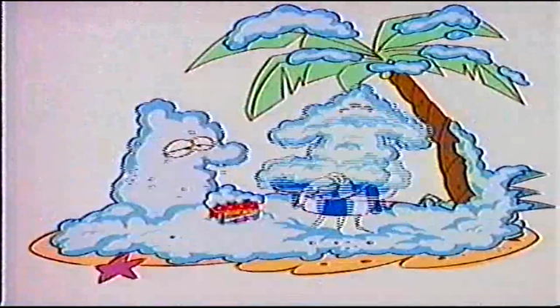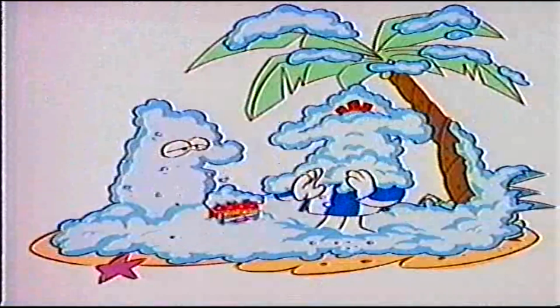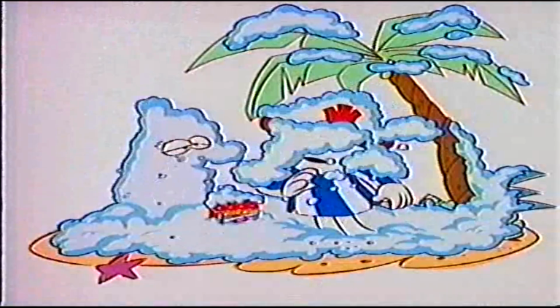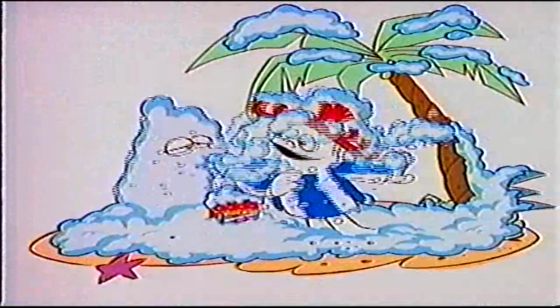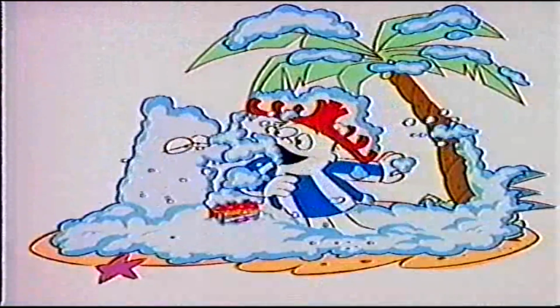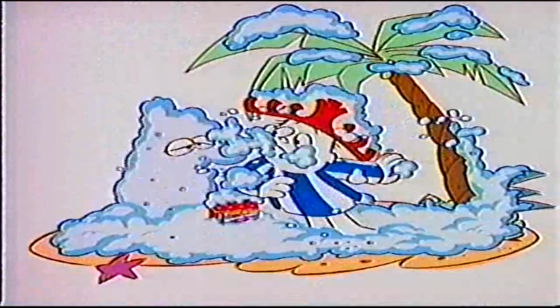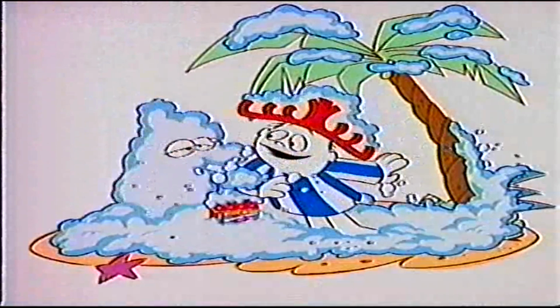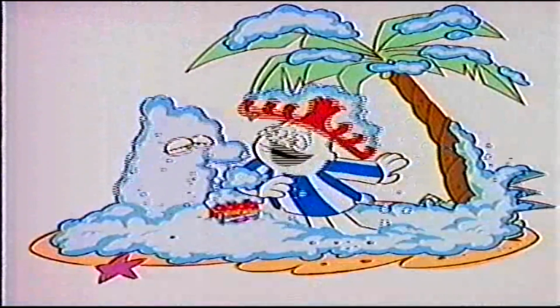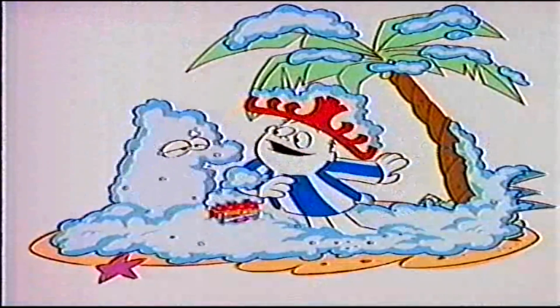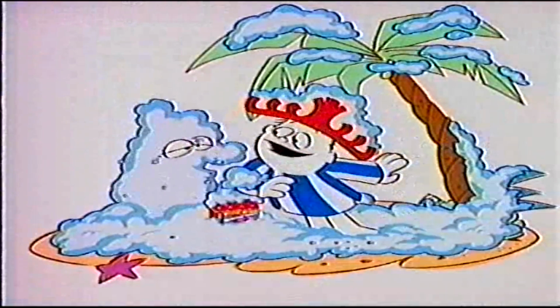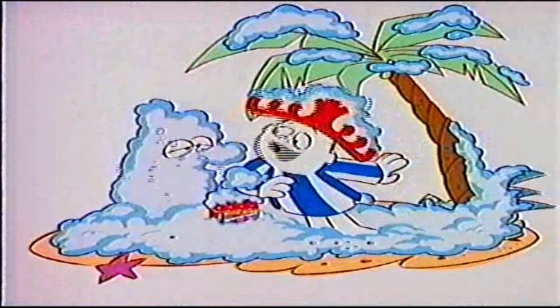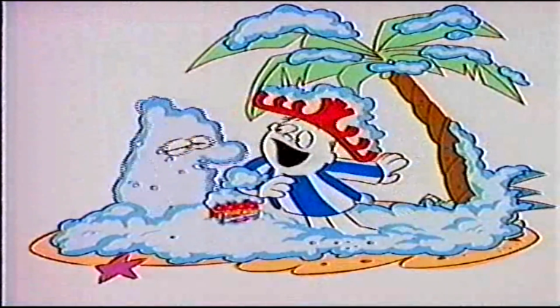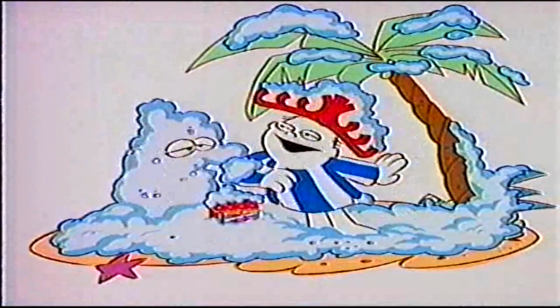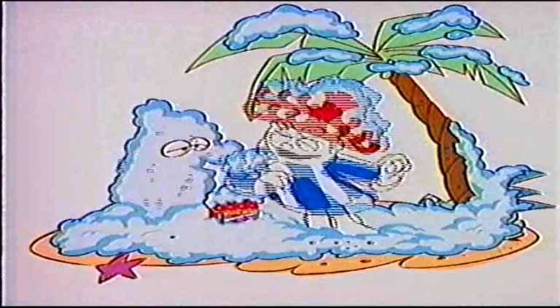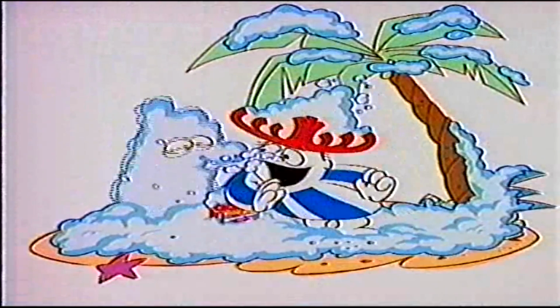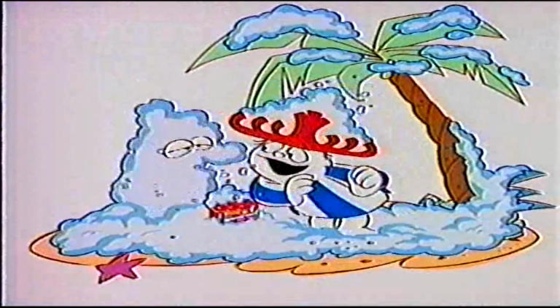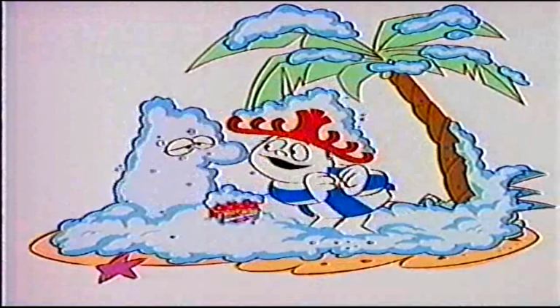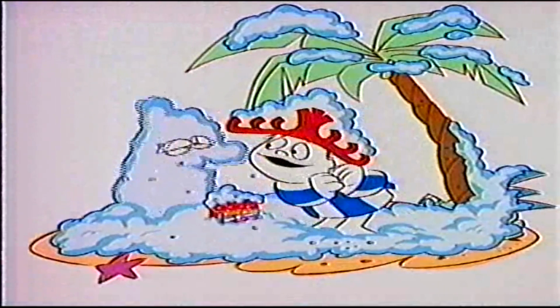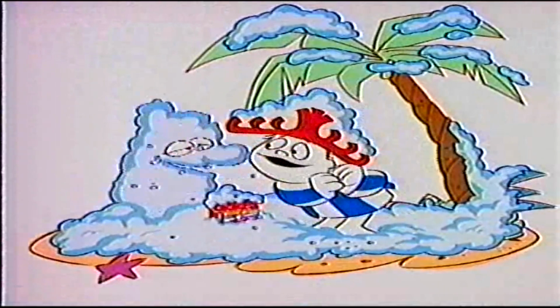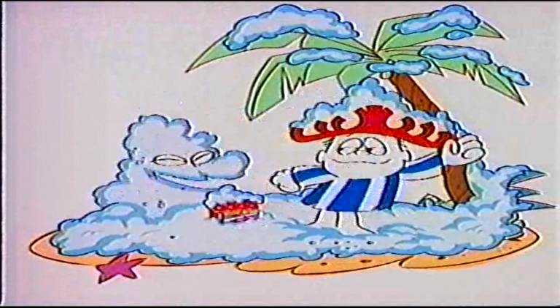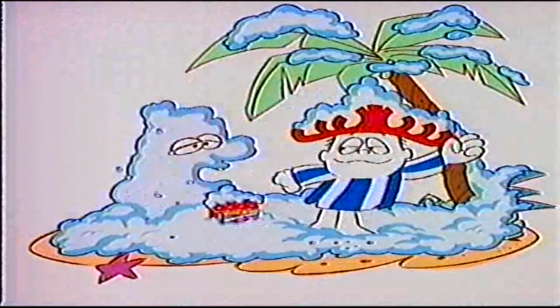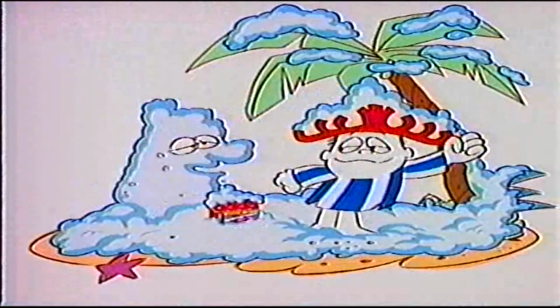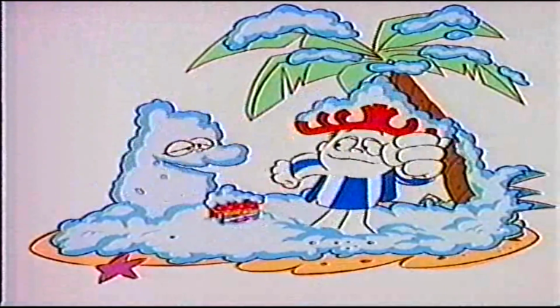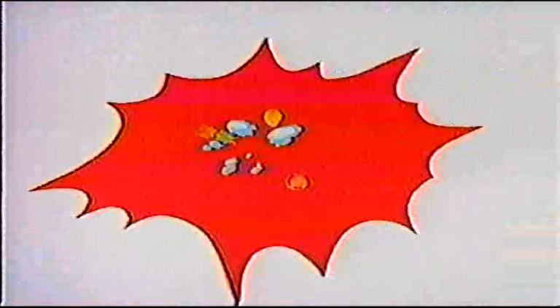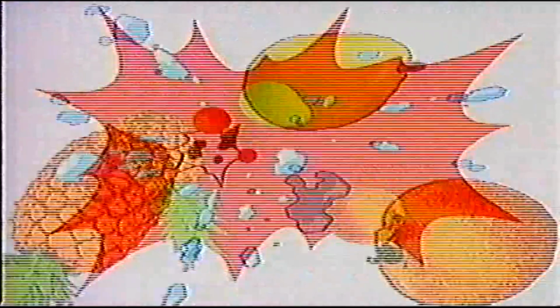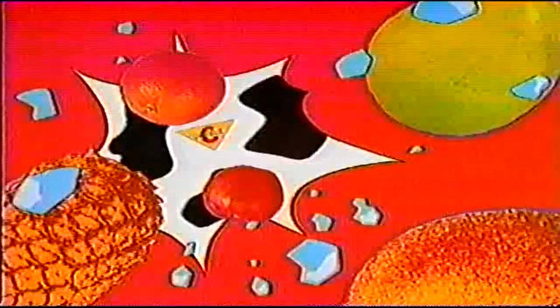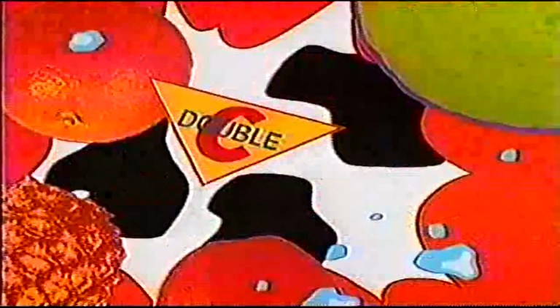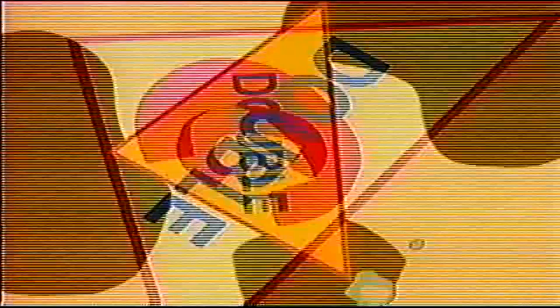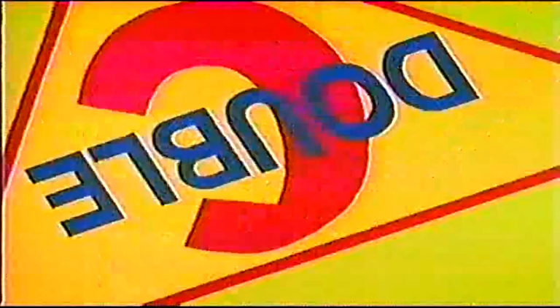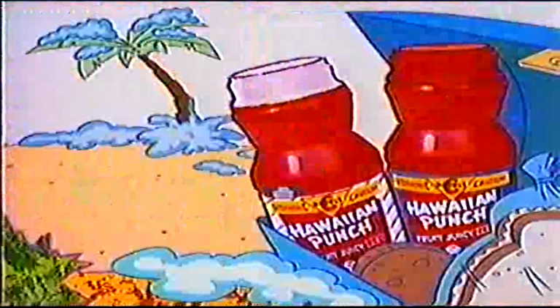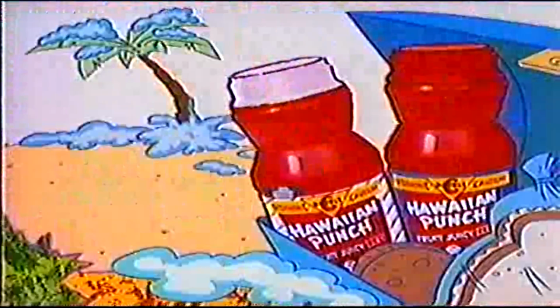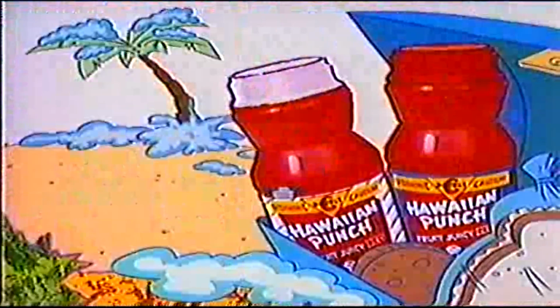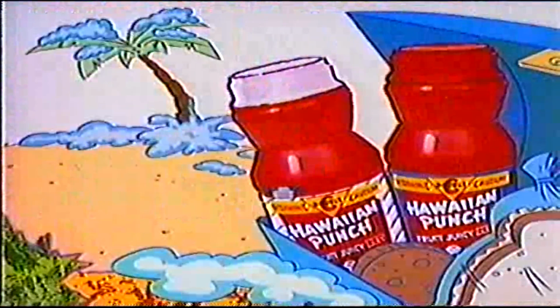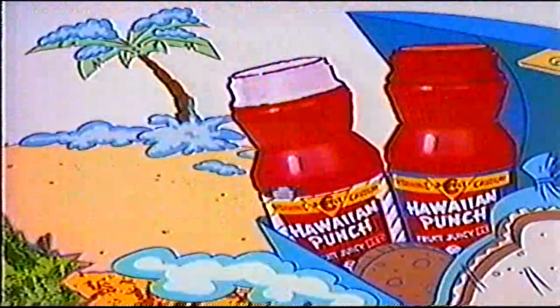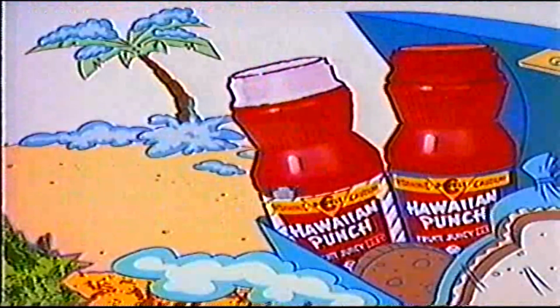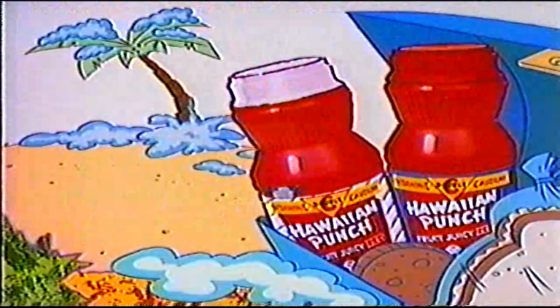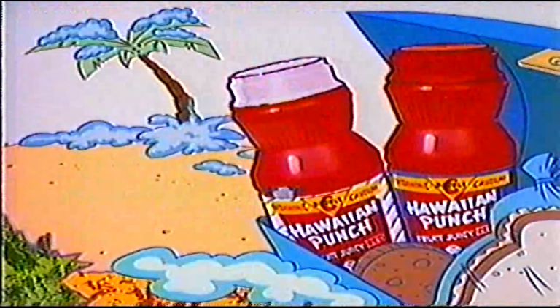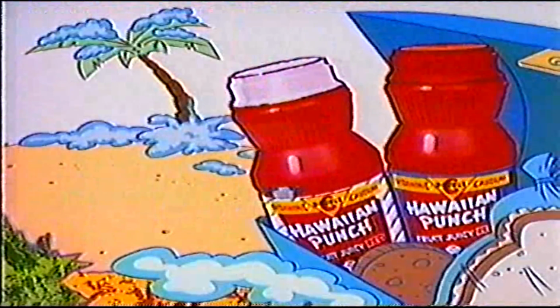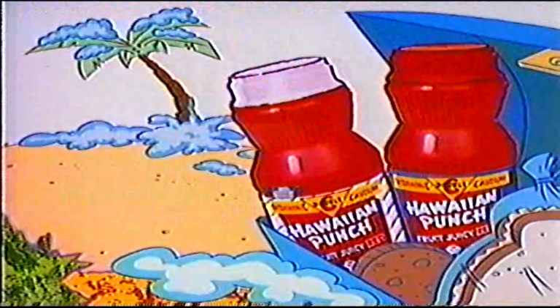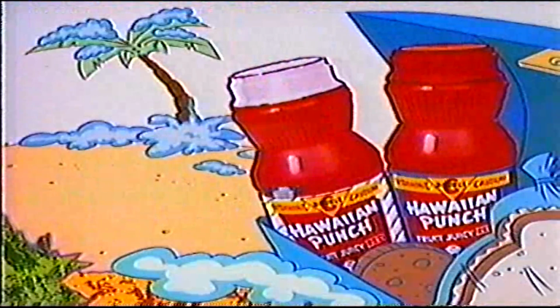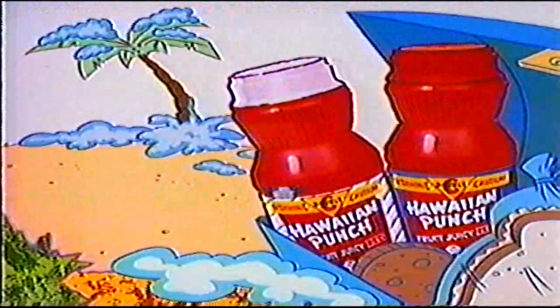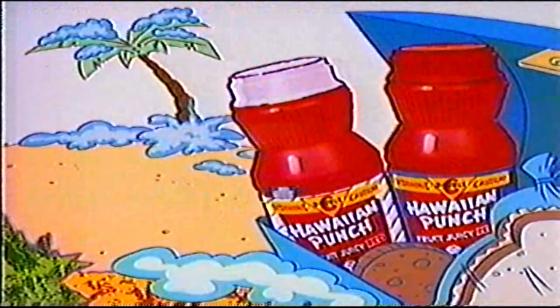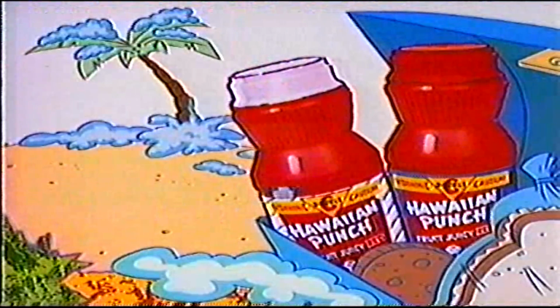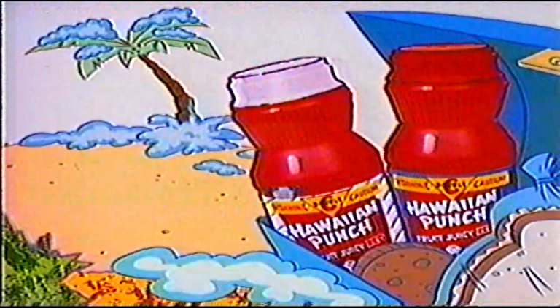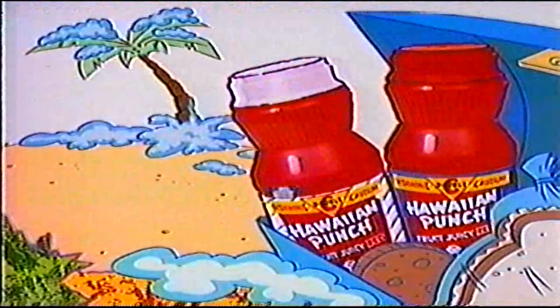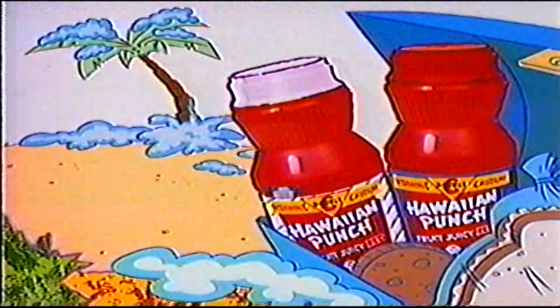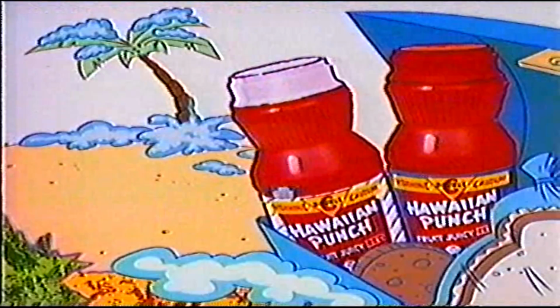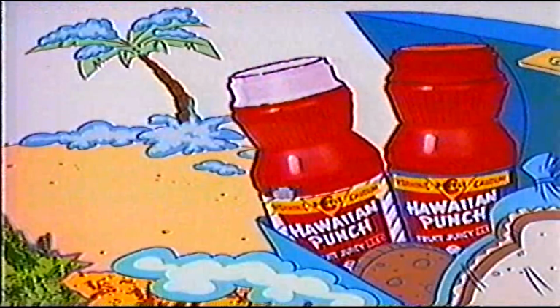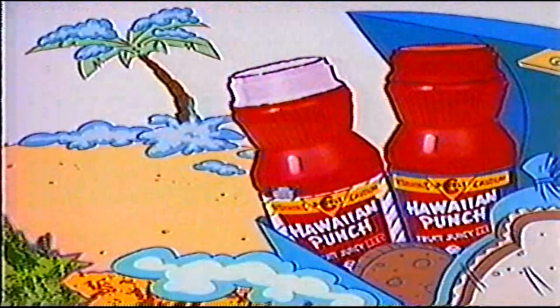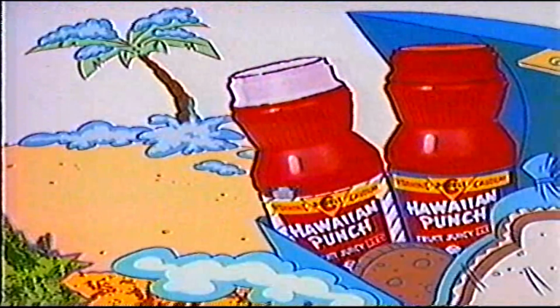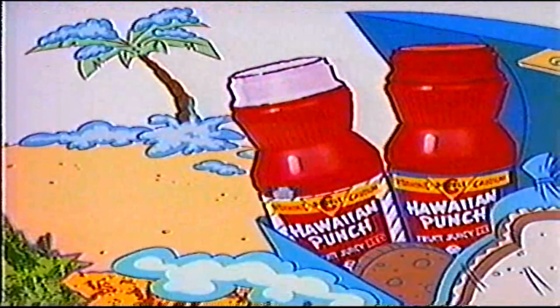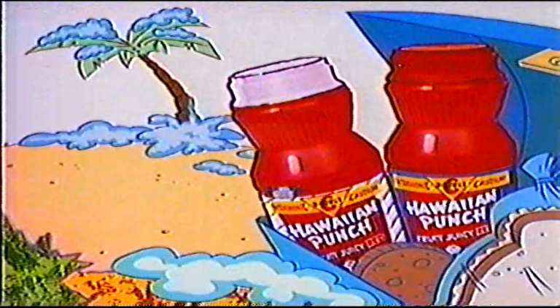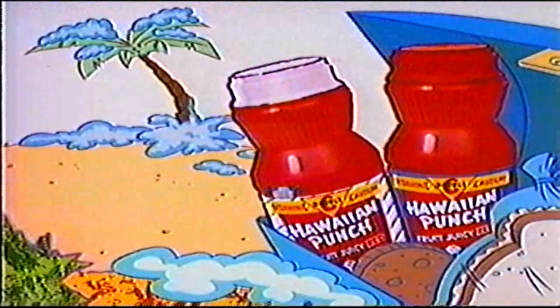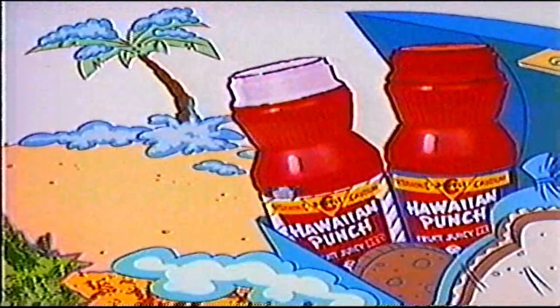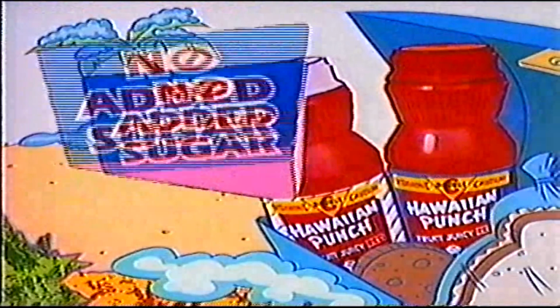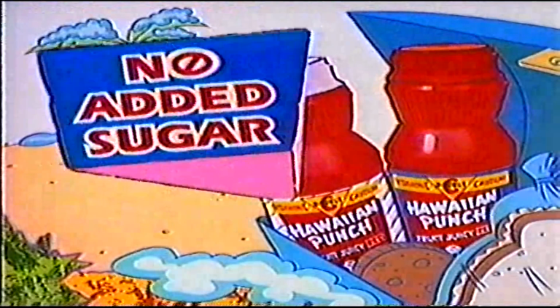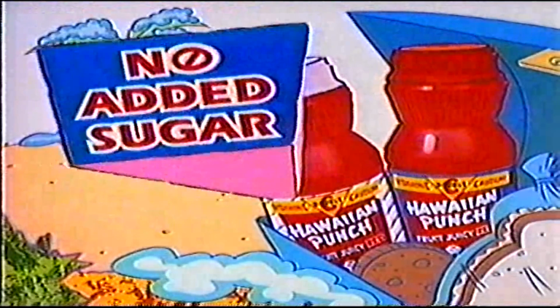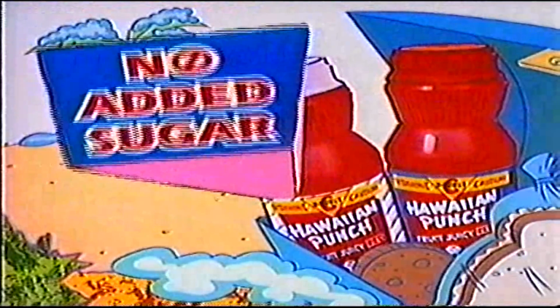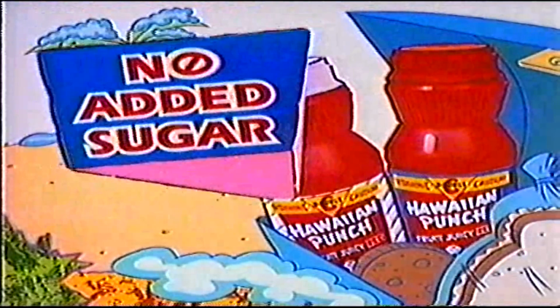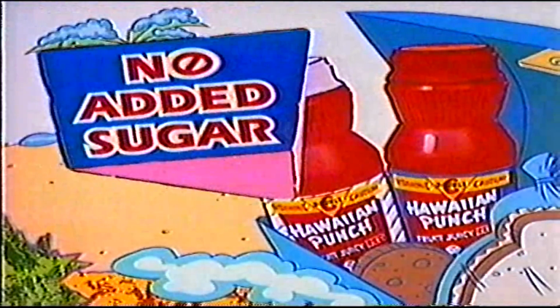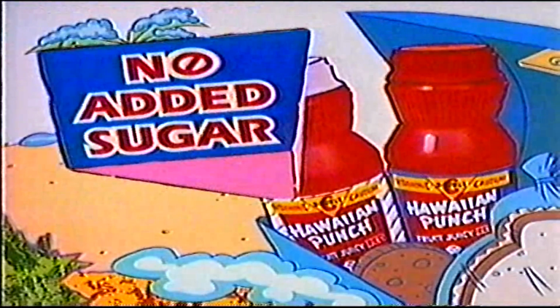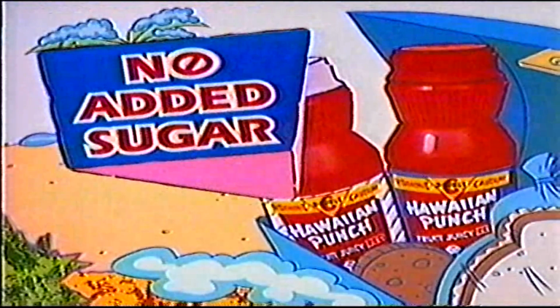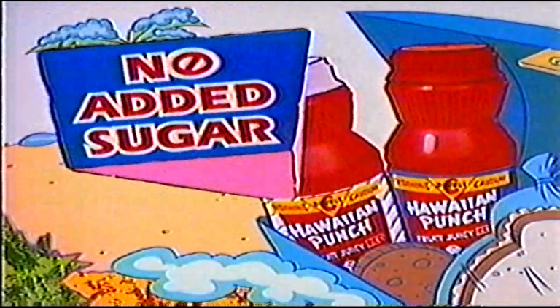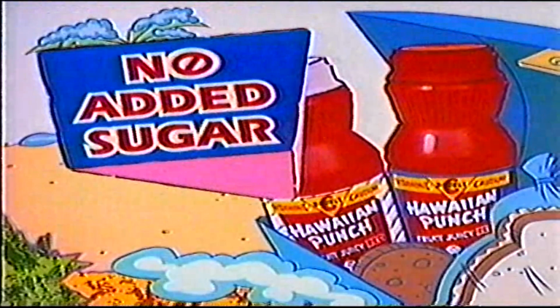Hey, have a nice Hawaiian Punch. Sure. New Hawaiian Punch Chillers — Original and no added sugar.